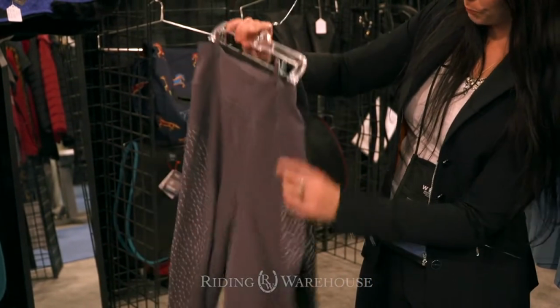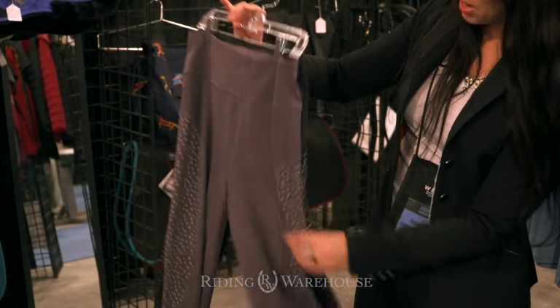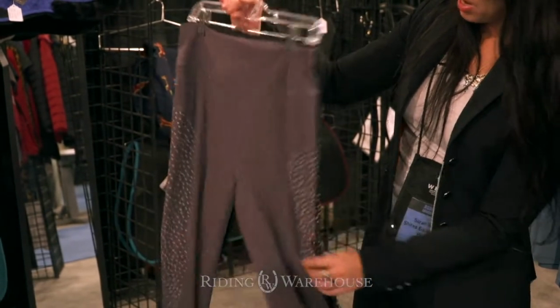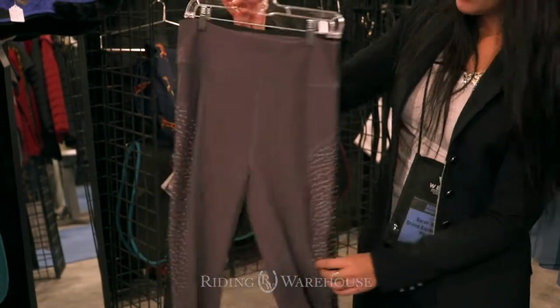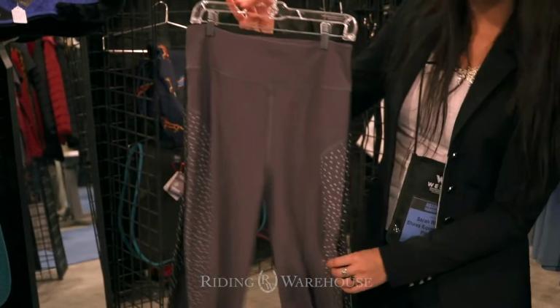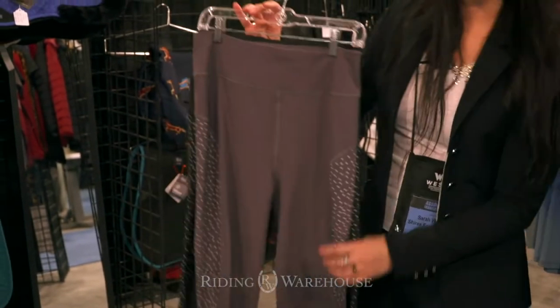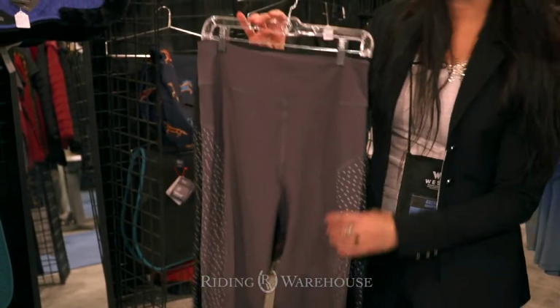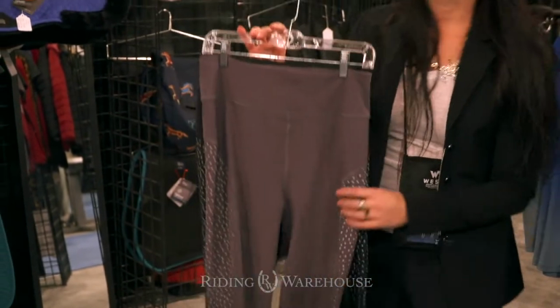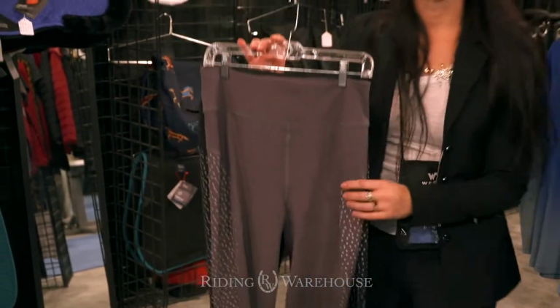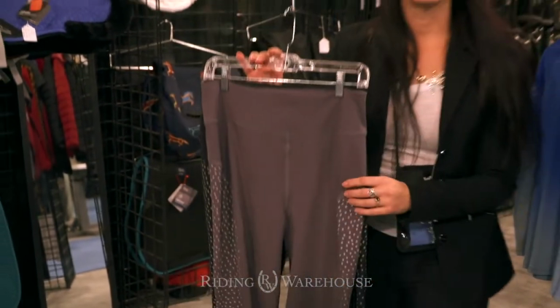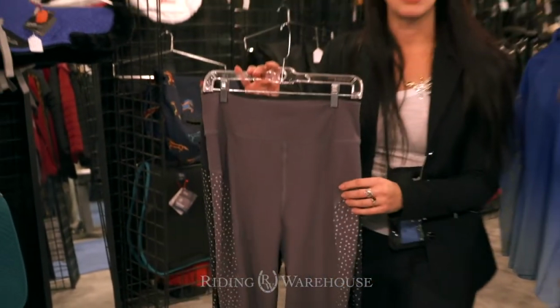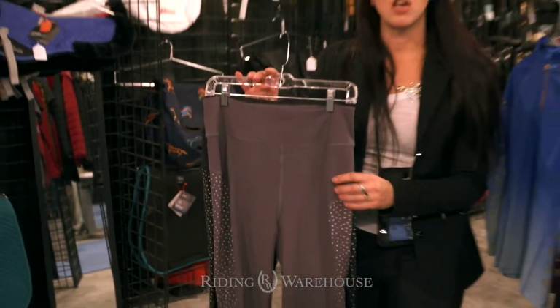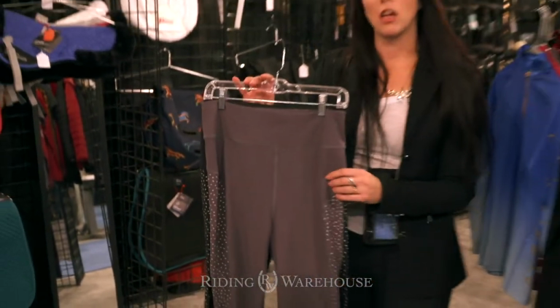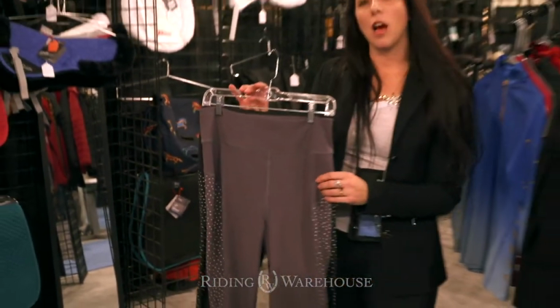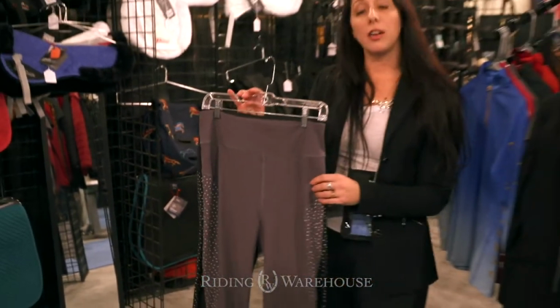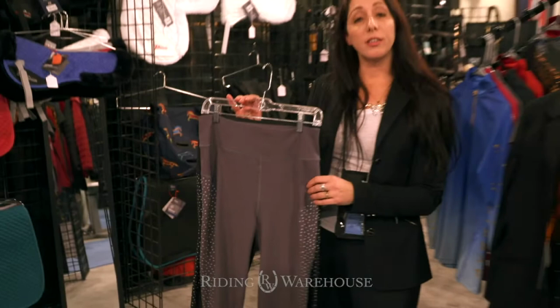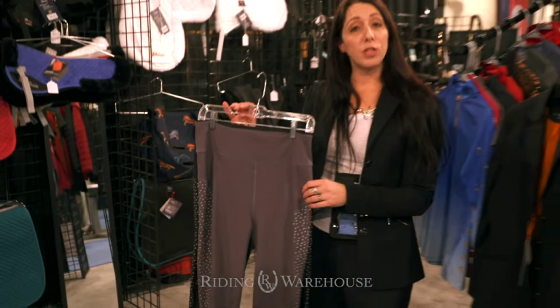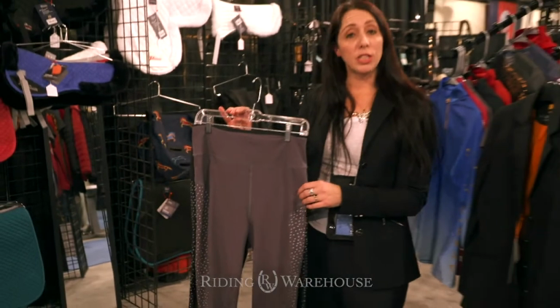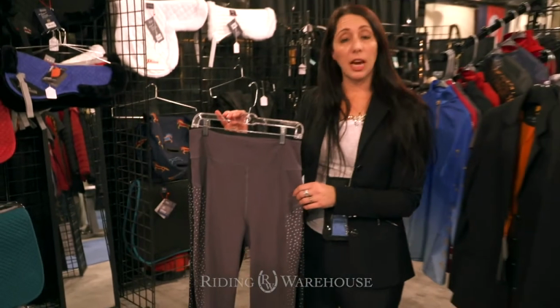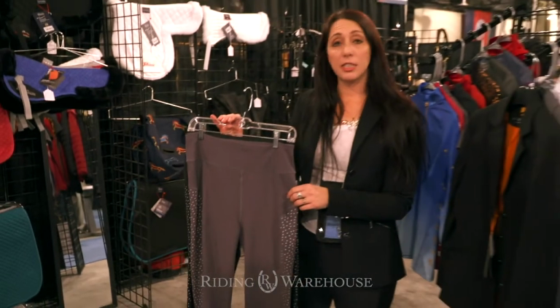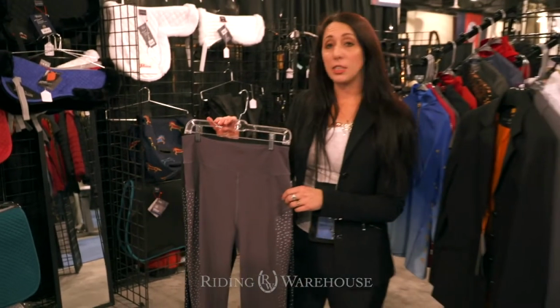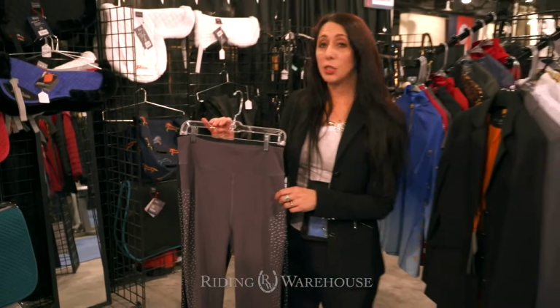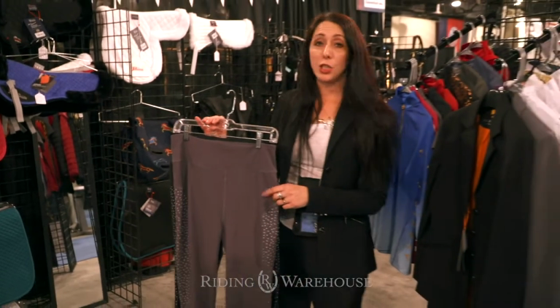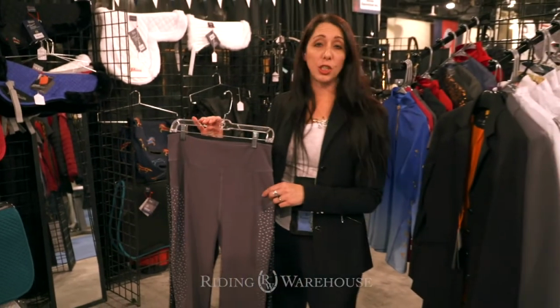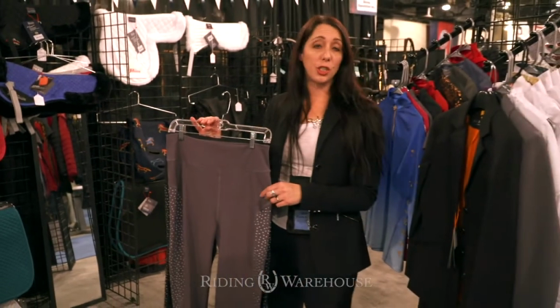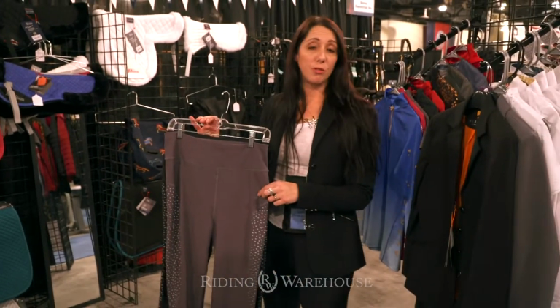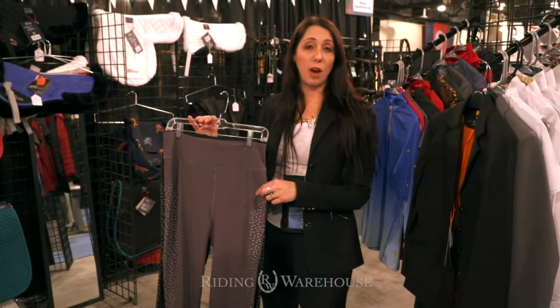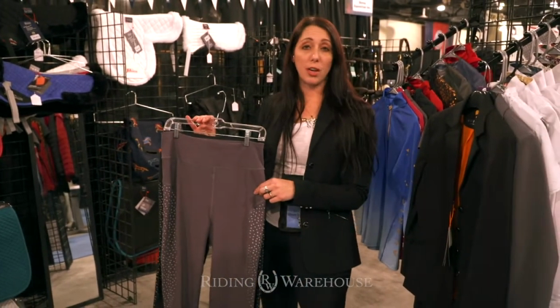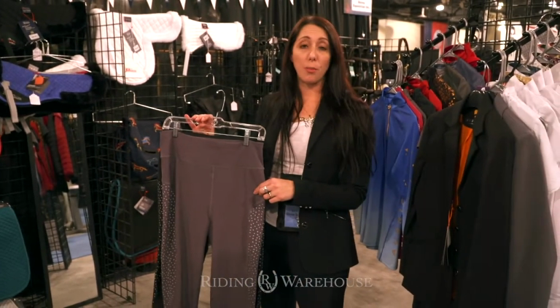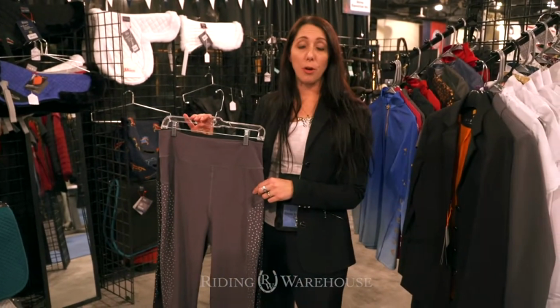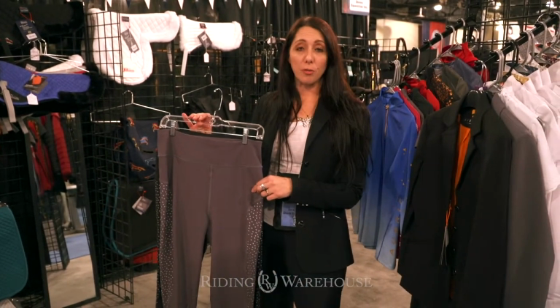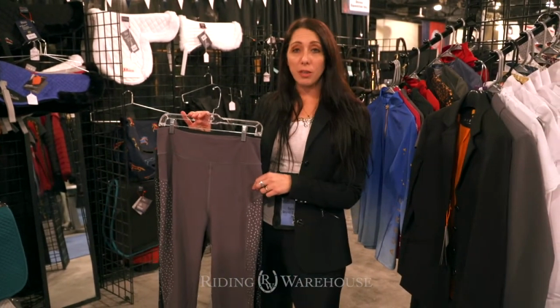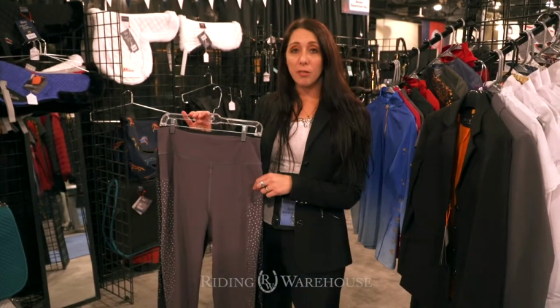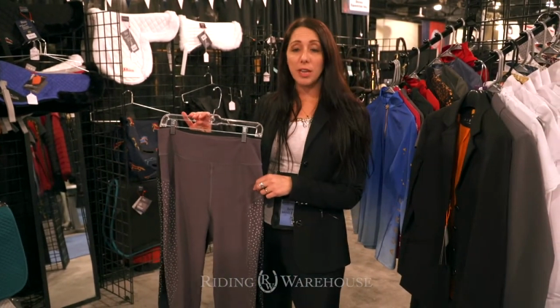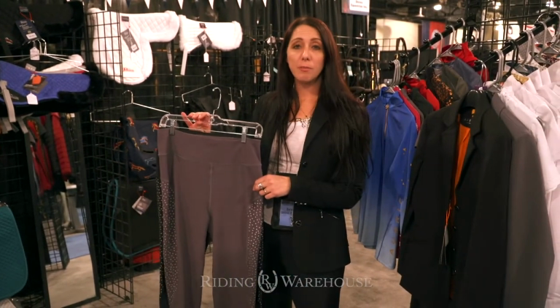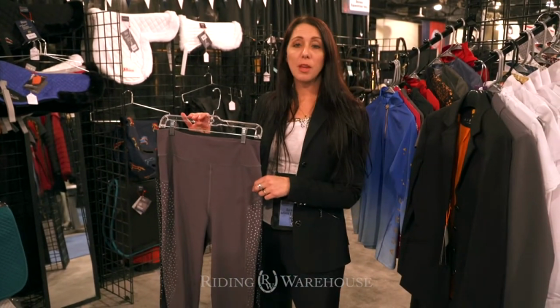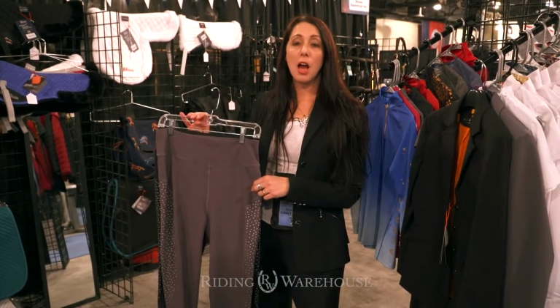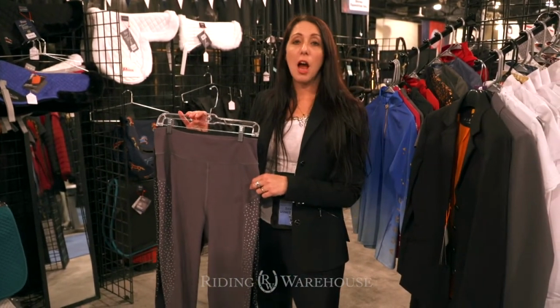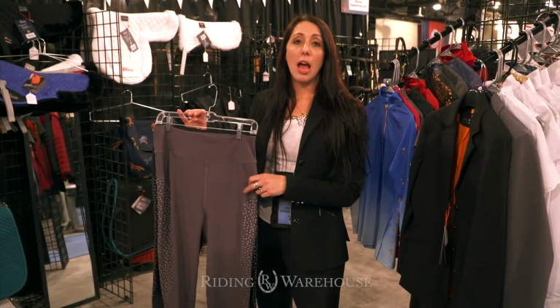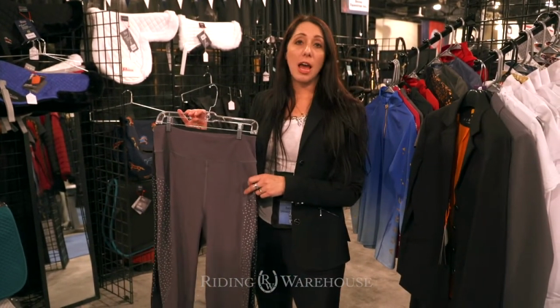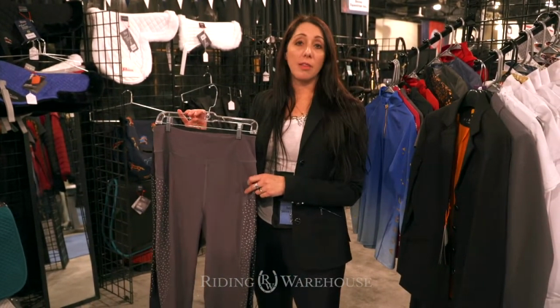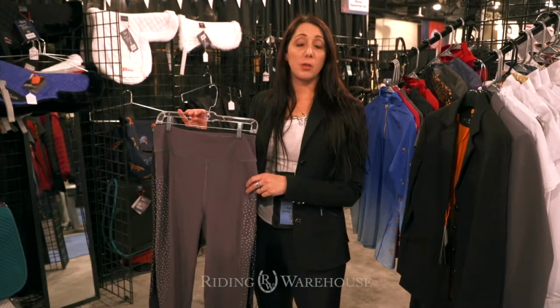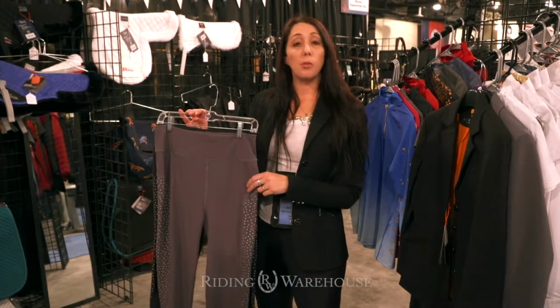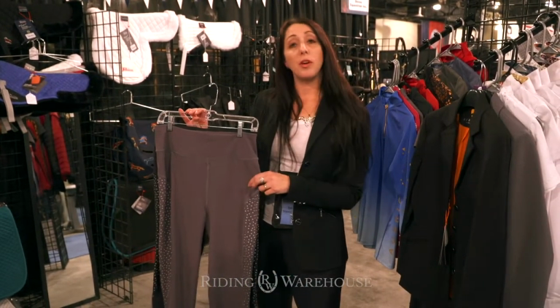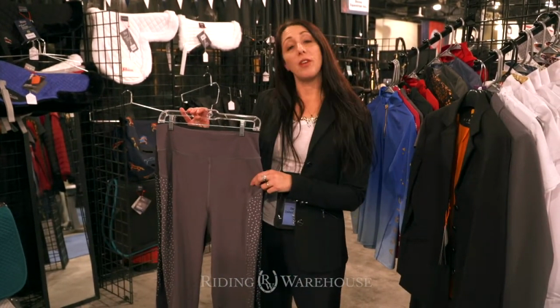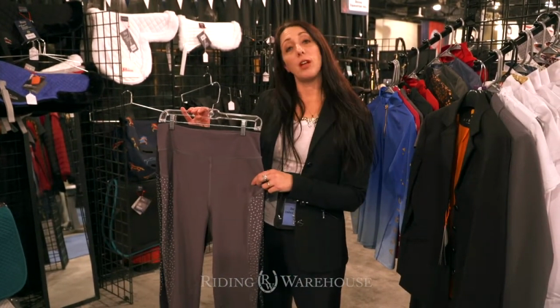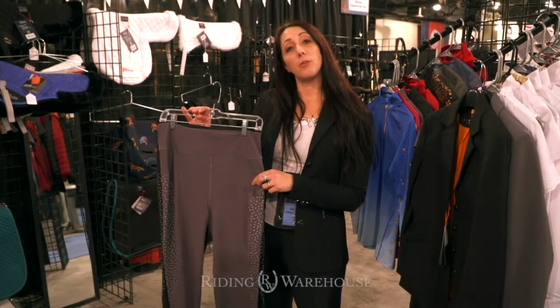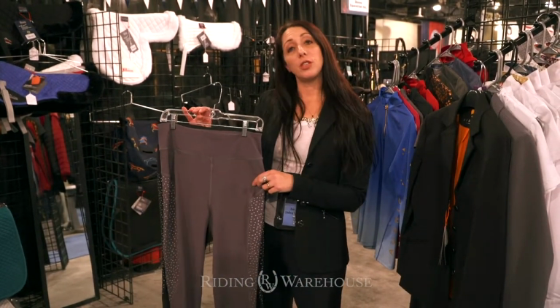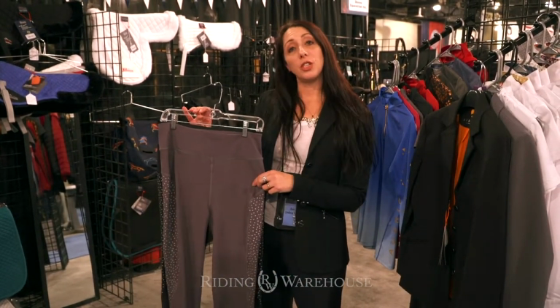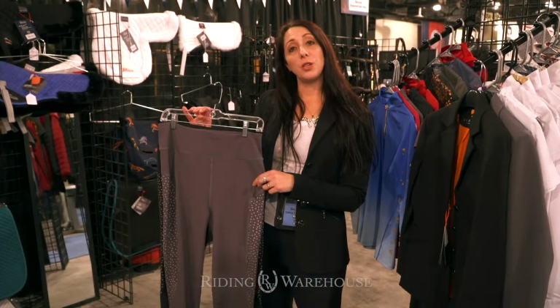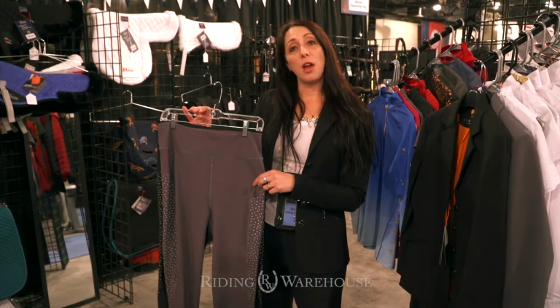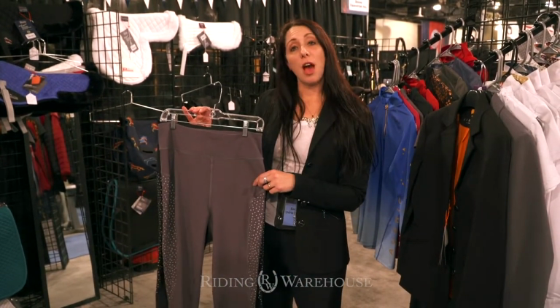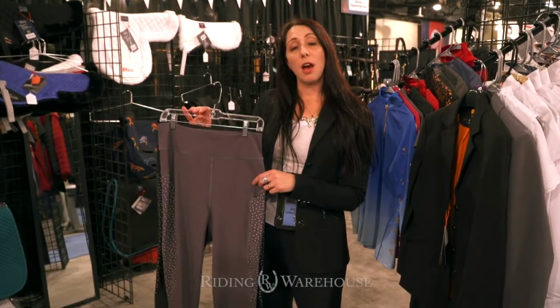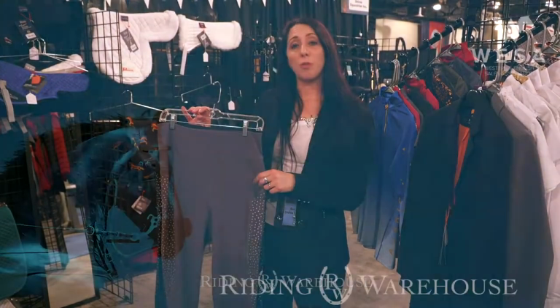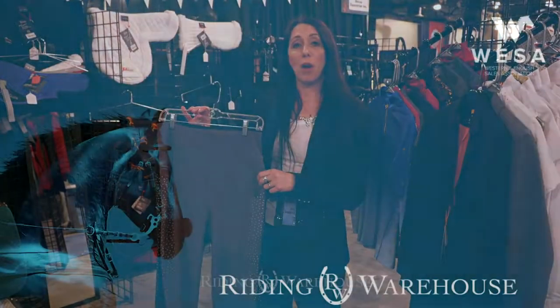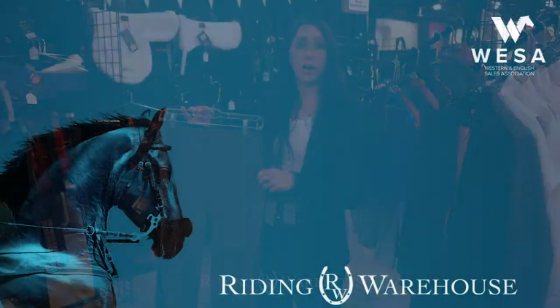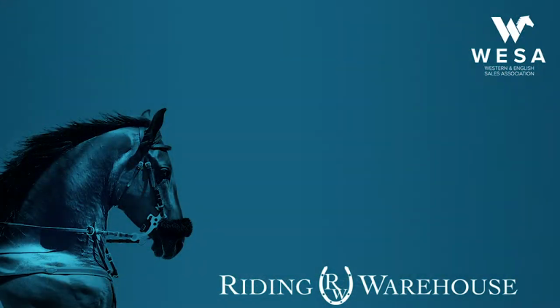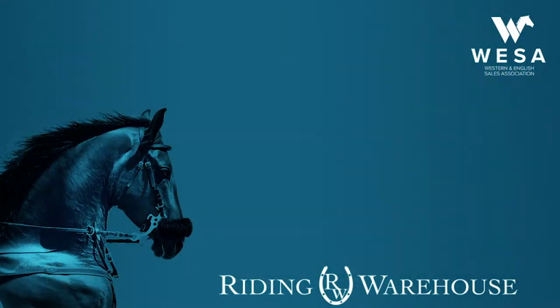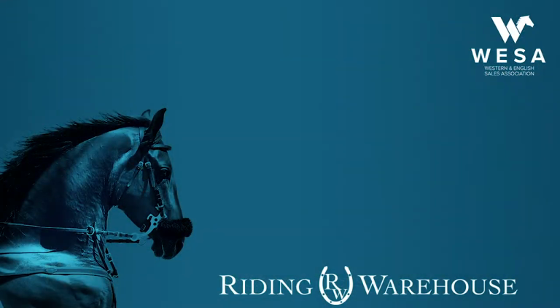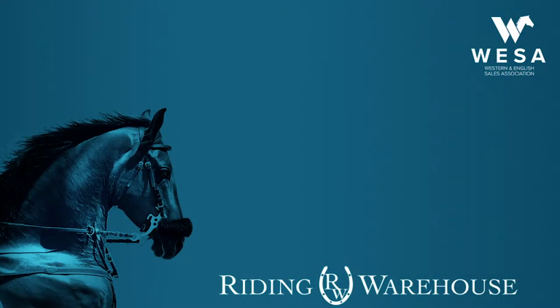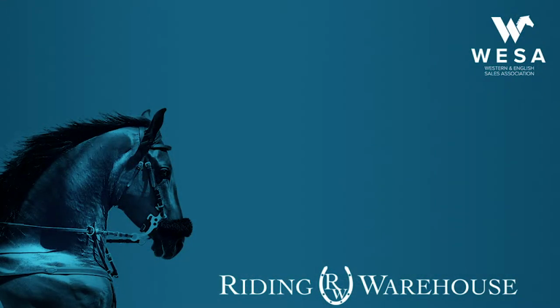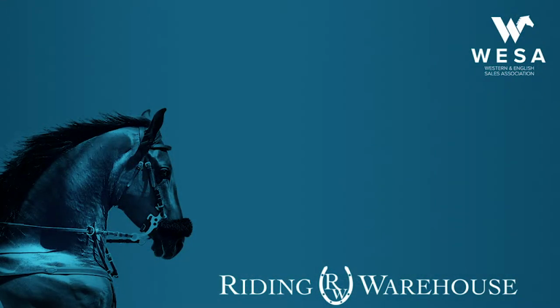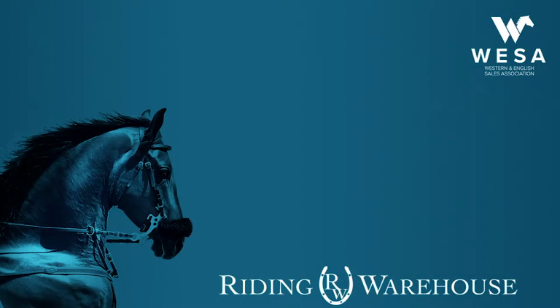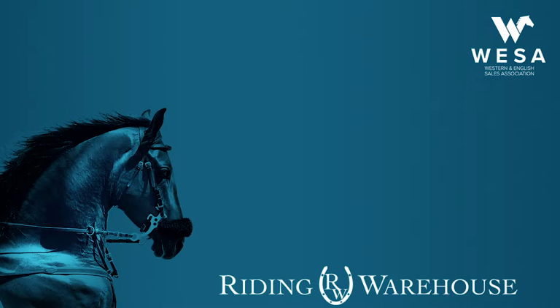It's available in a lot of different sizes, so you're sure to find your perfect fit. These will be available soon at ridingwarehouse.com.